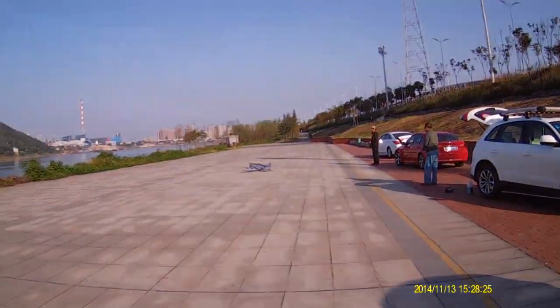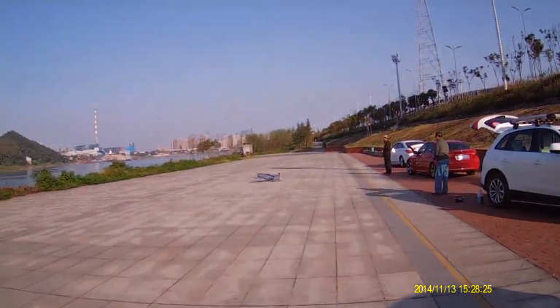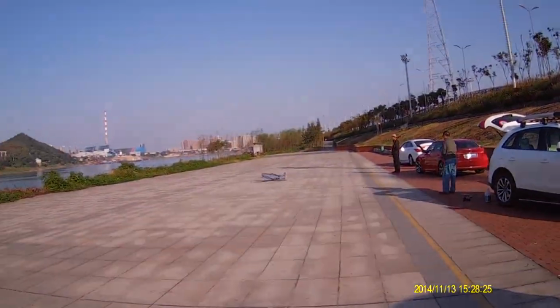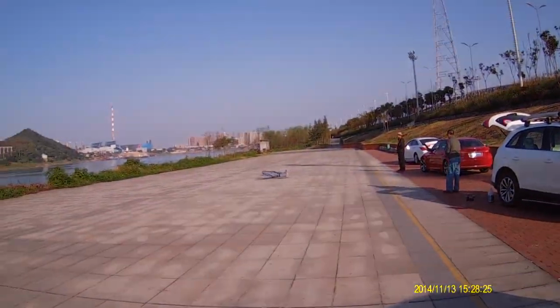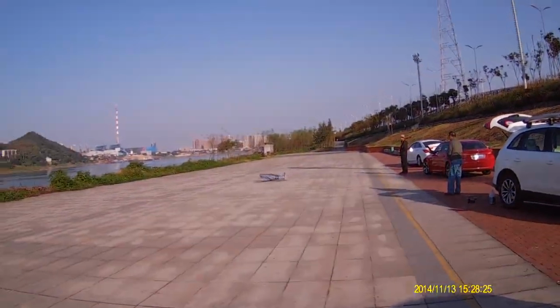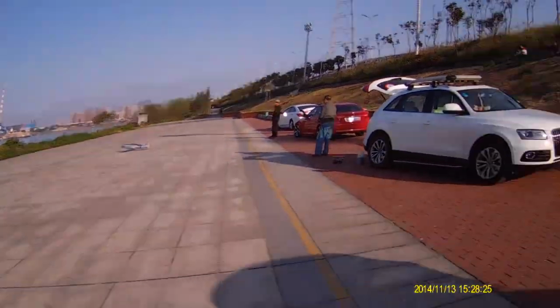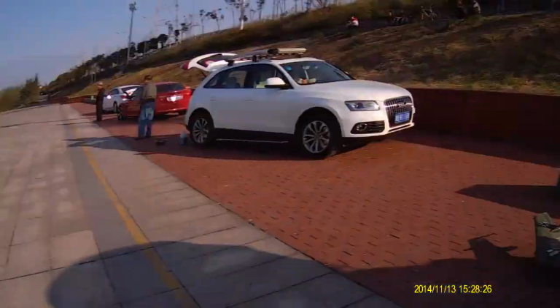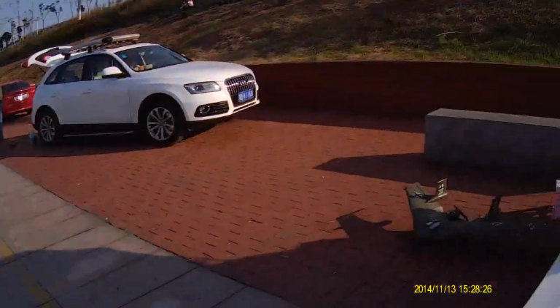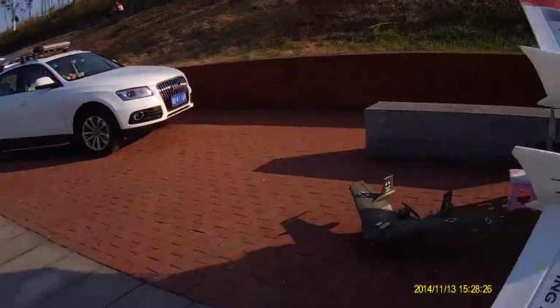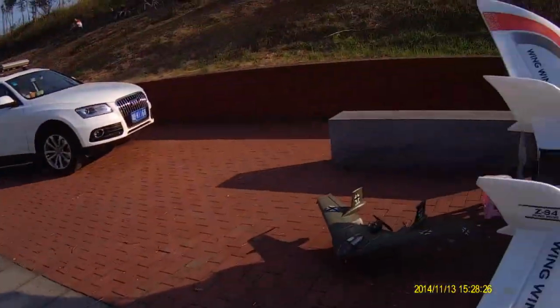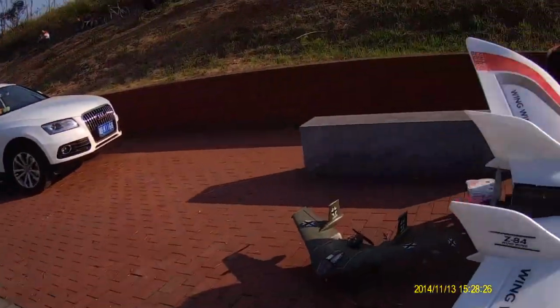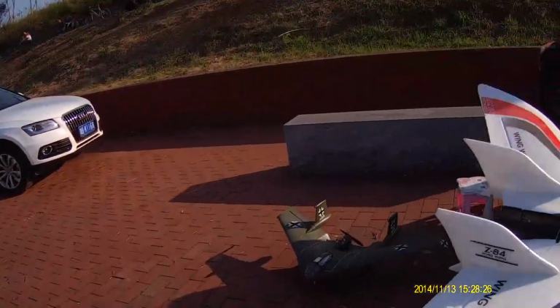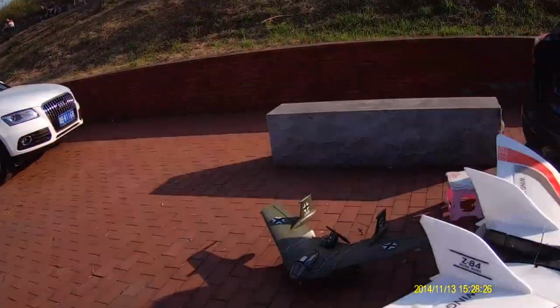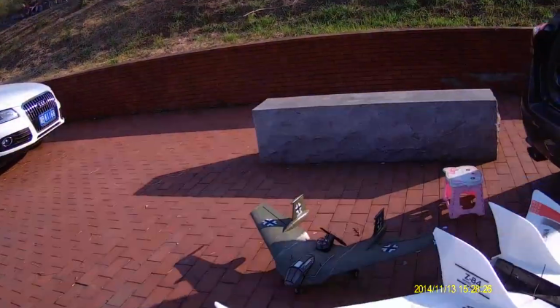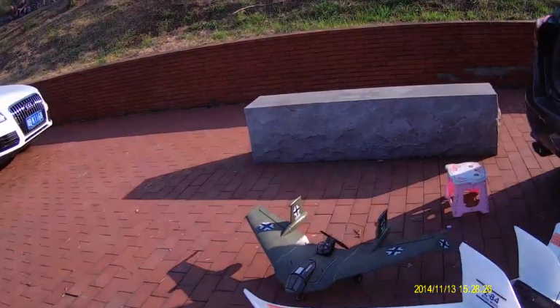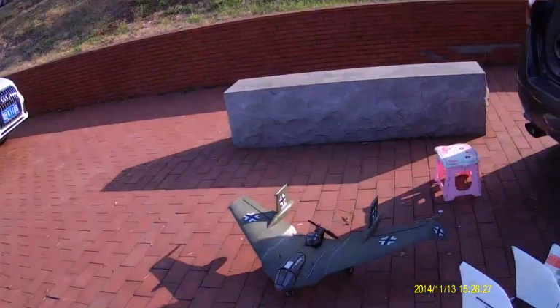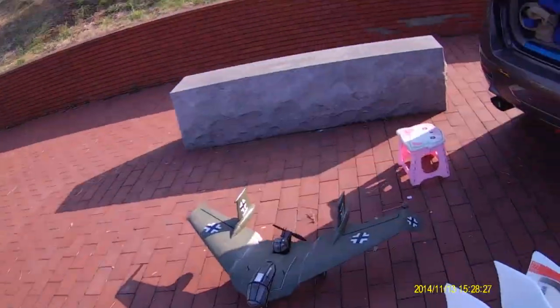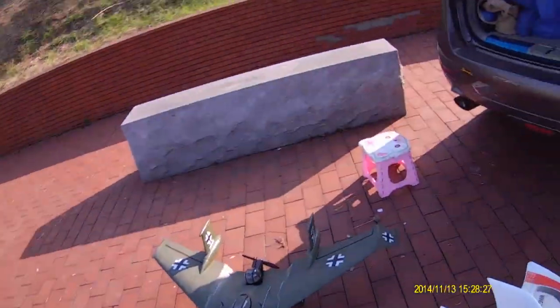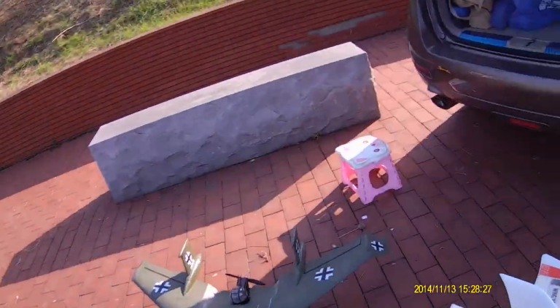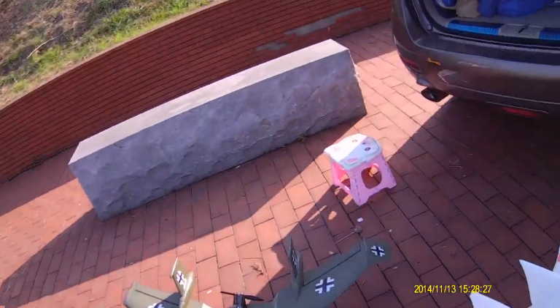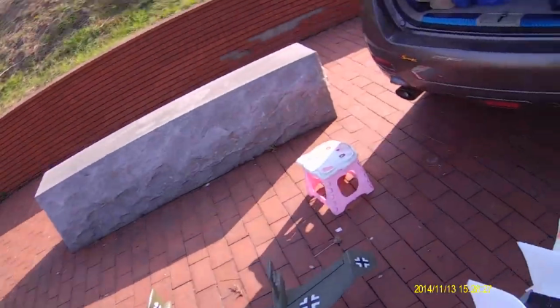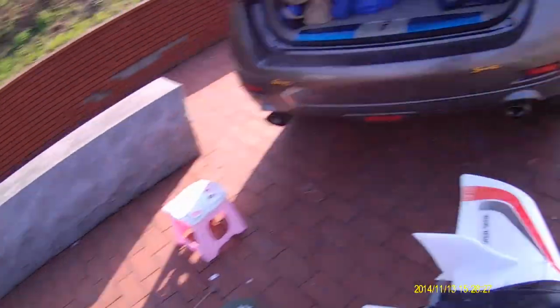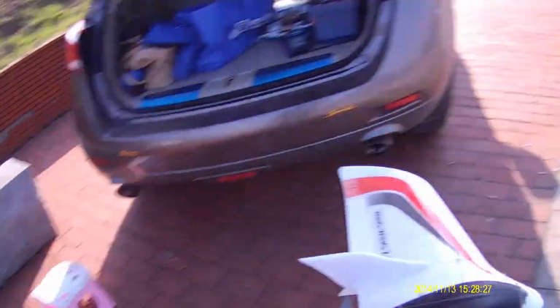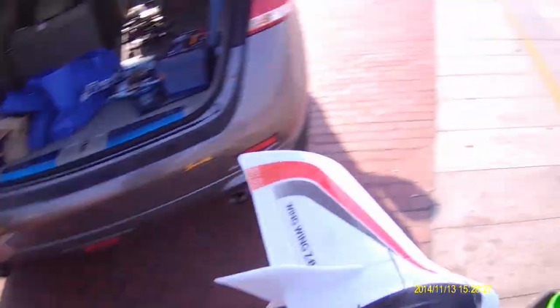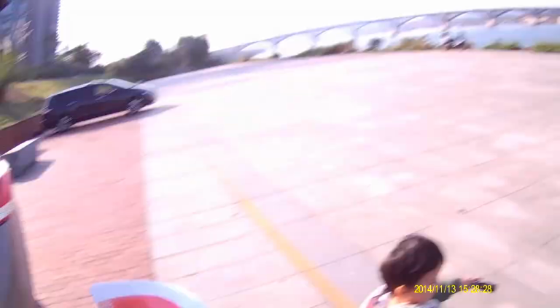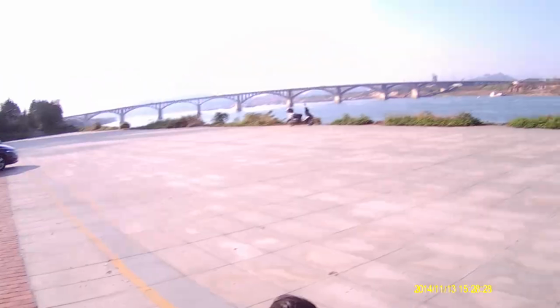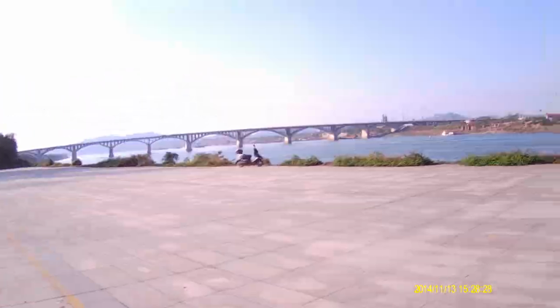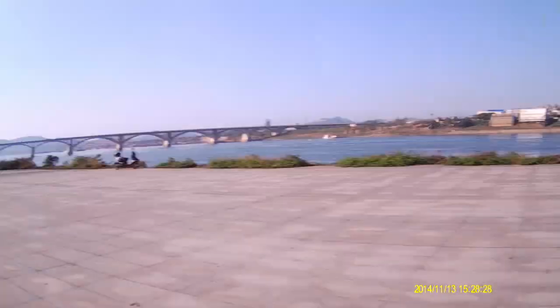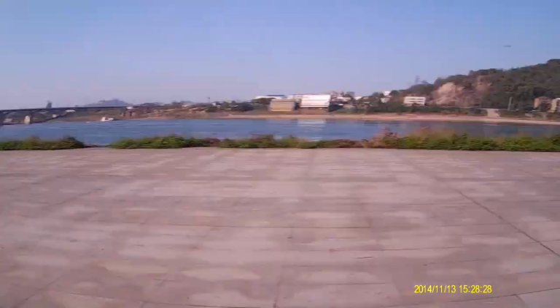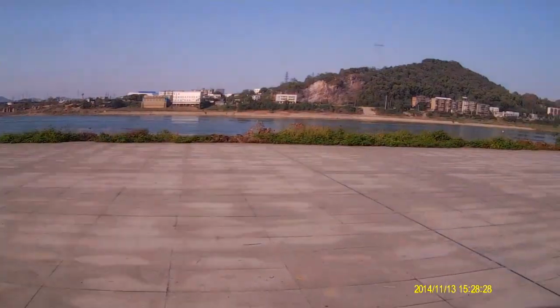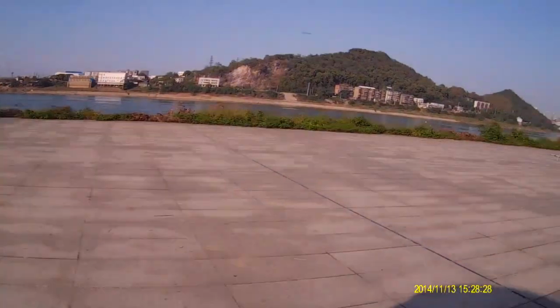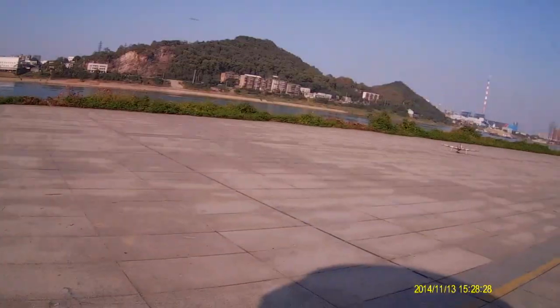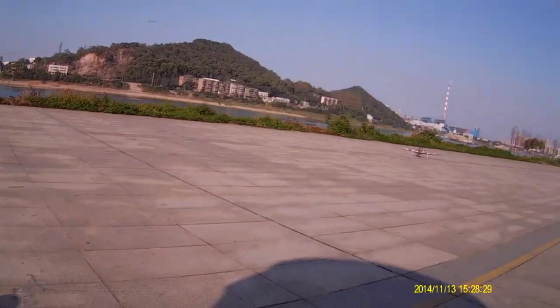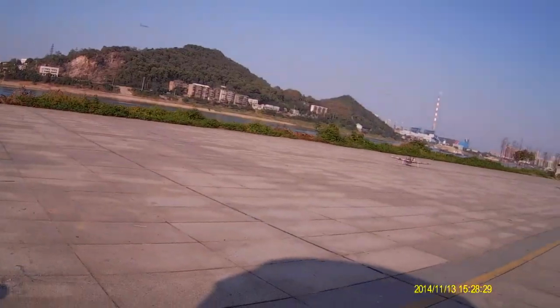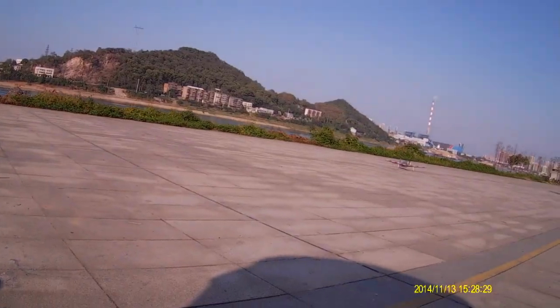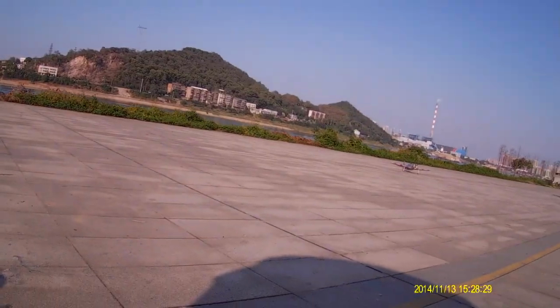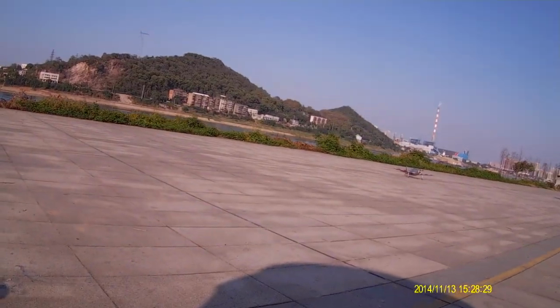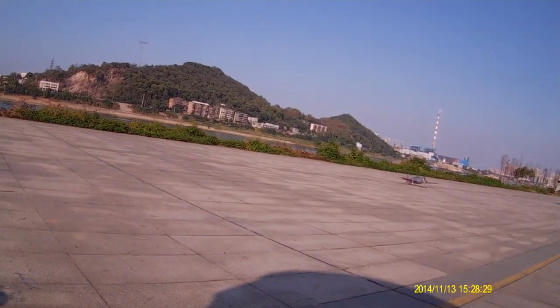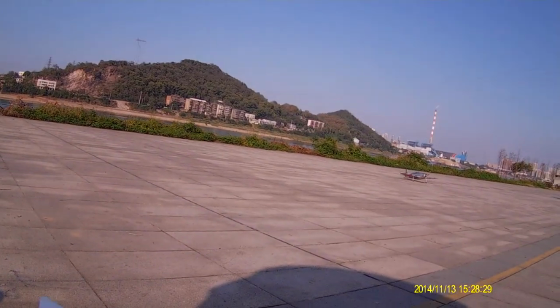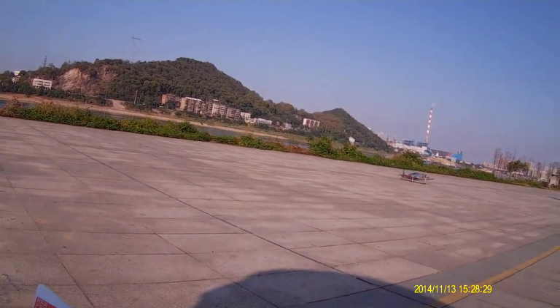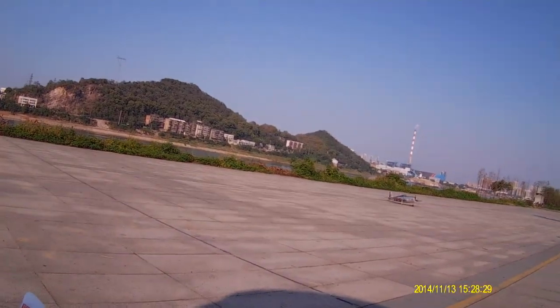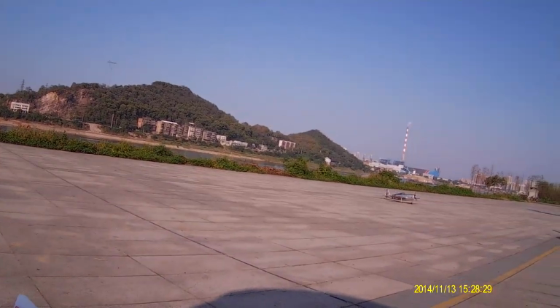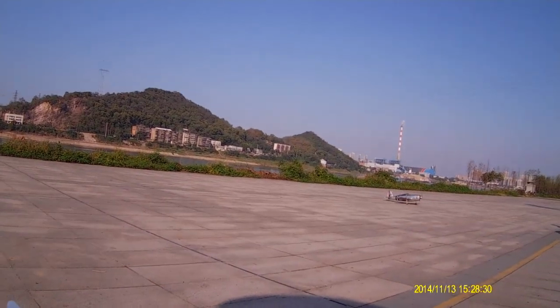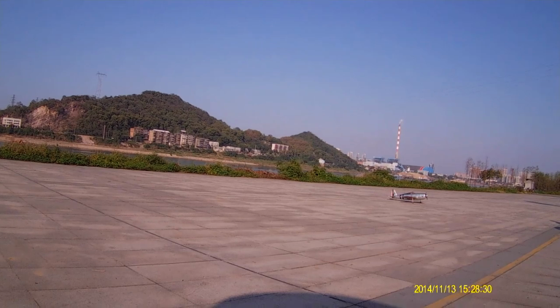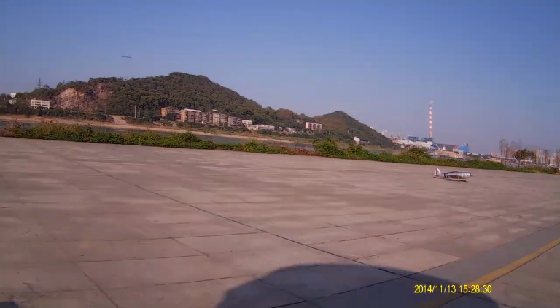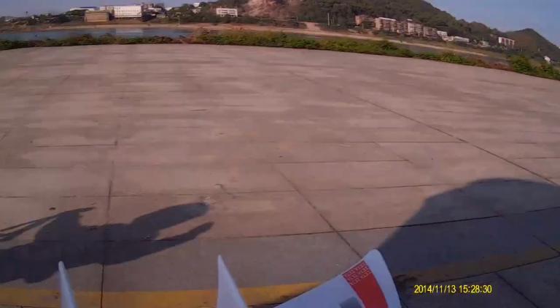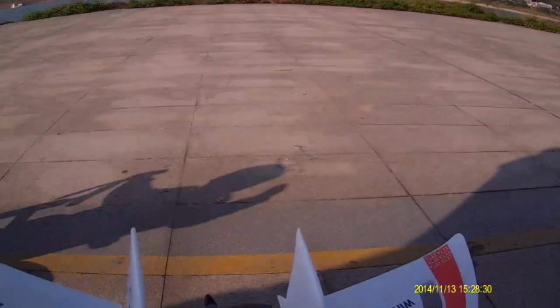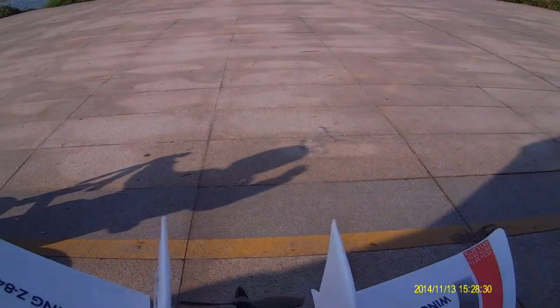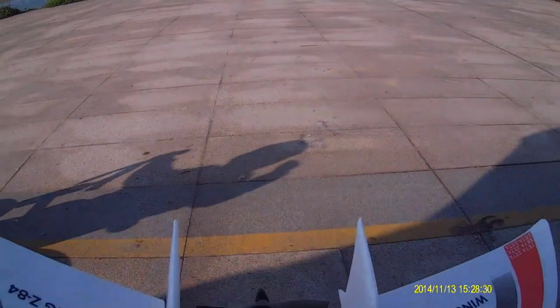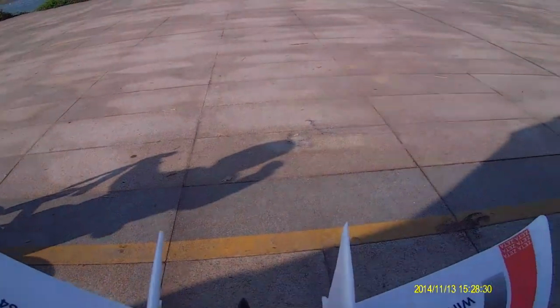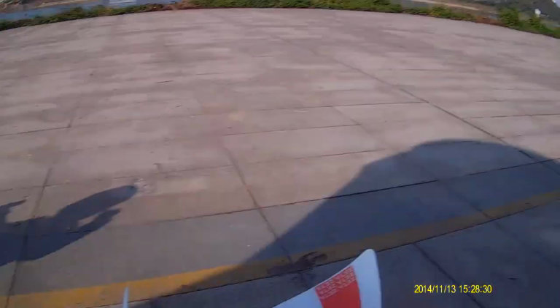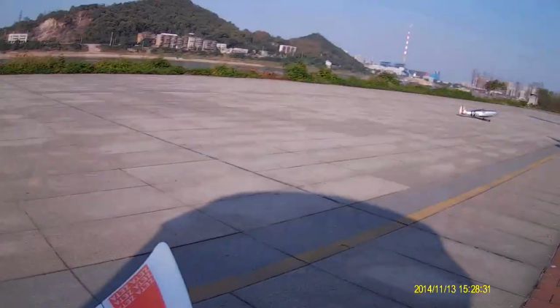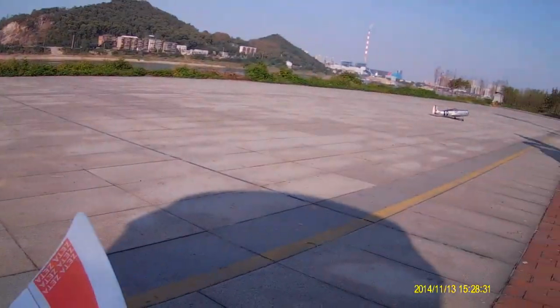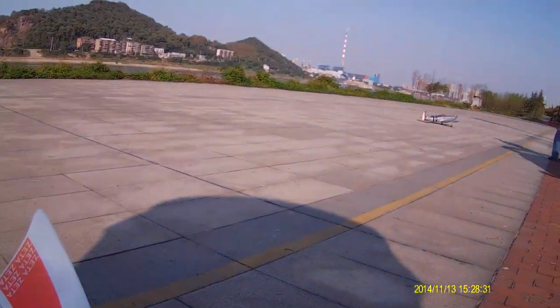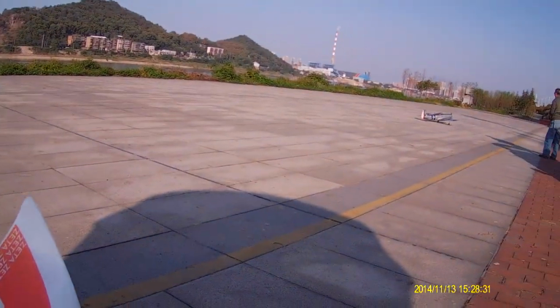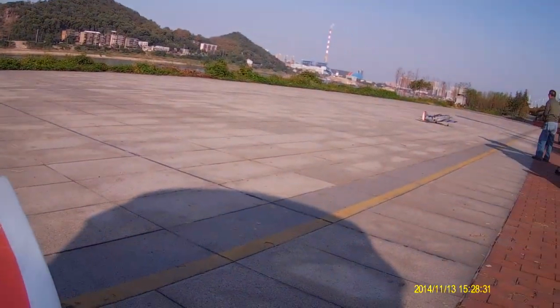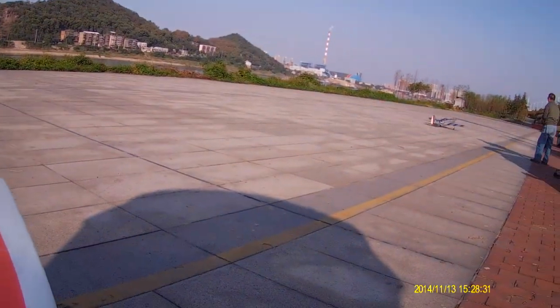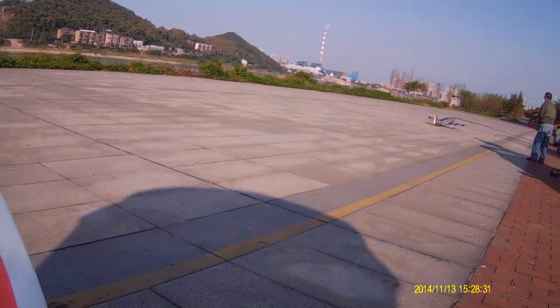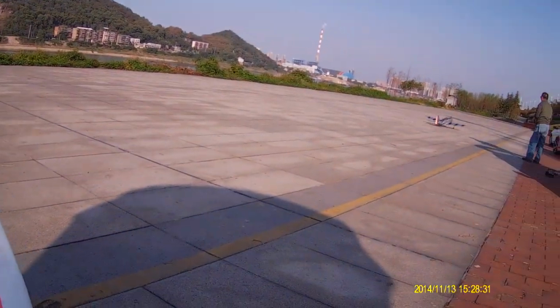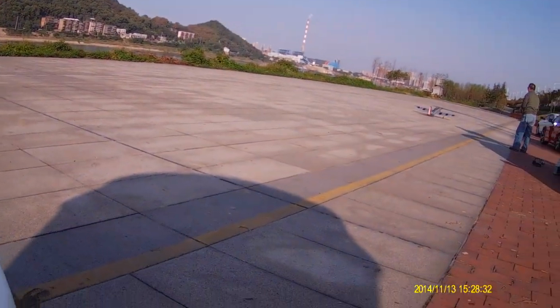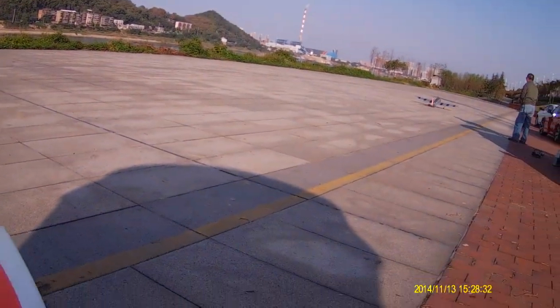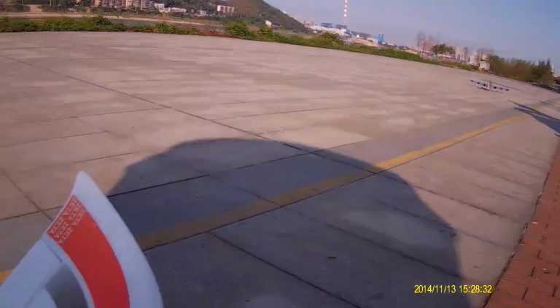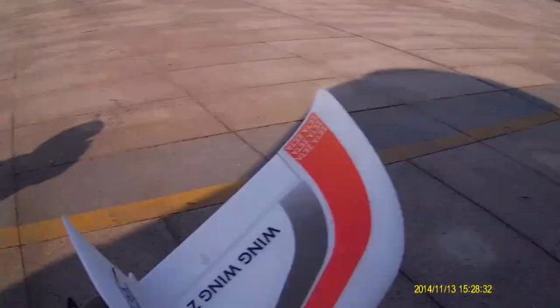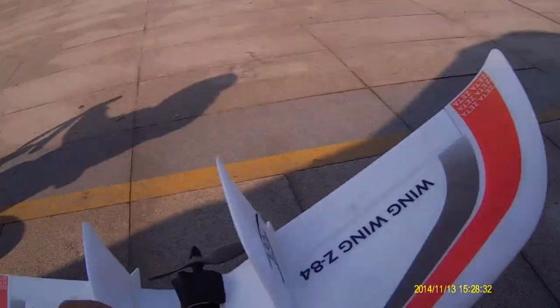That one also flying? Yay, that plane also flying.